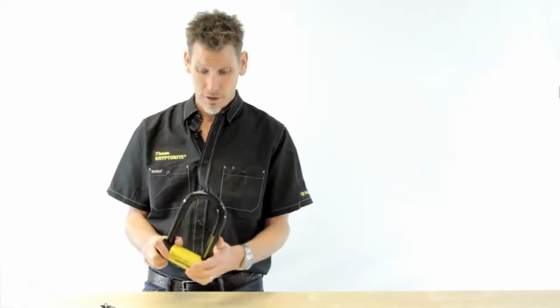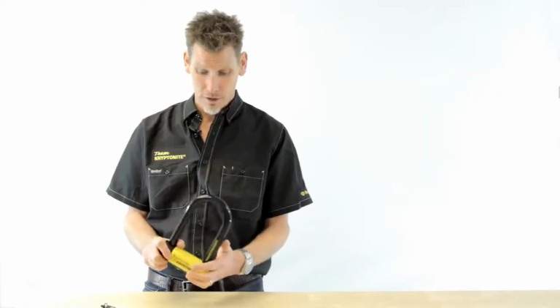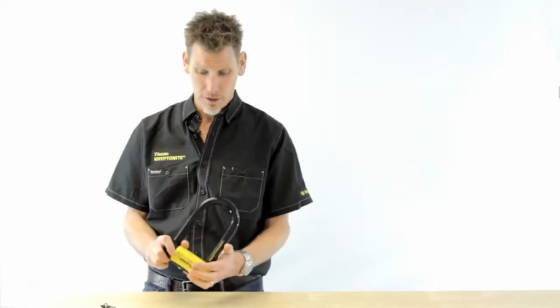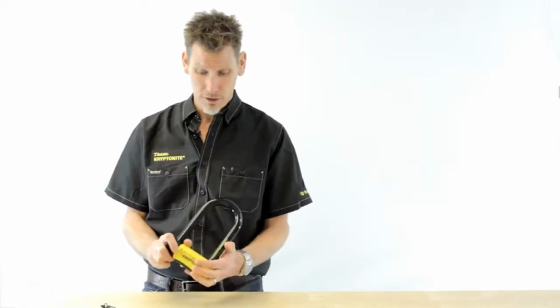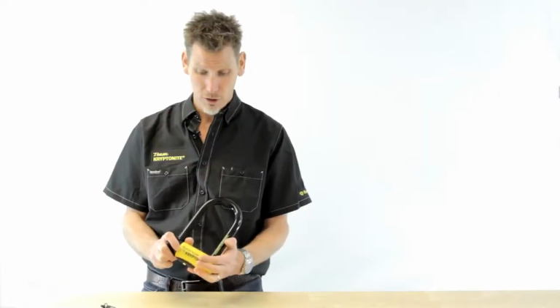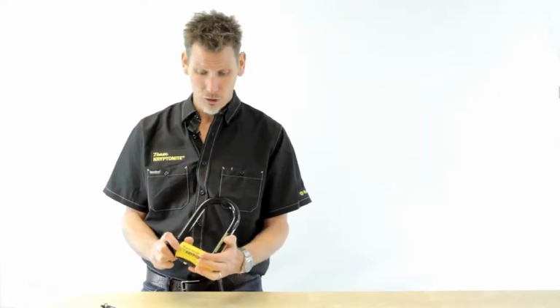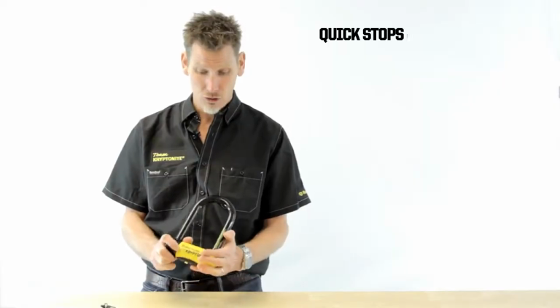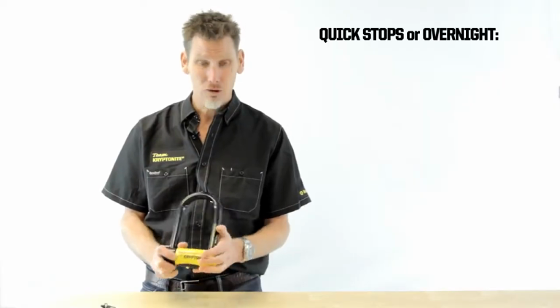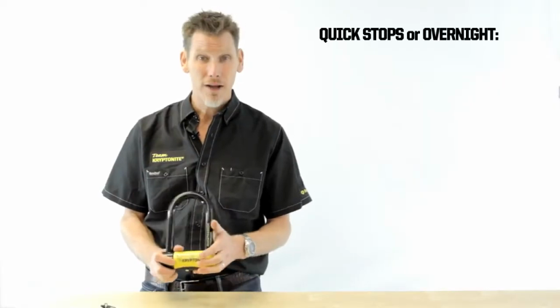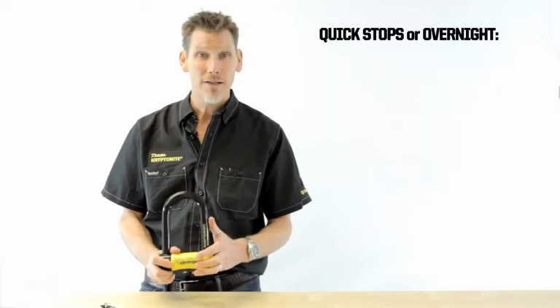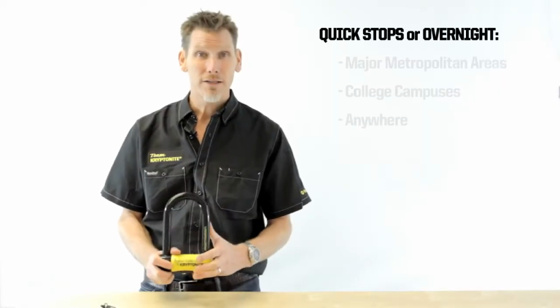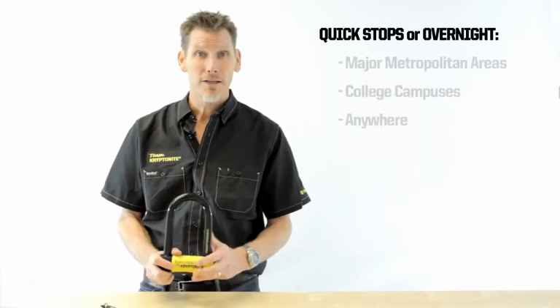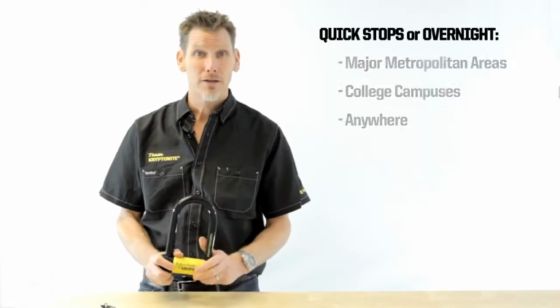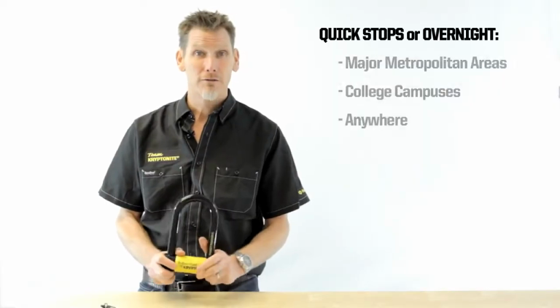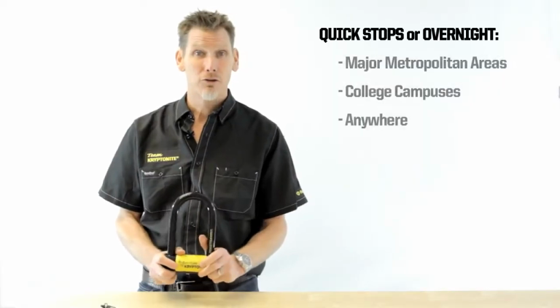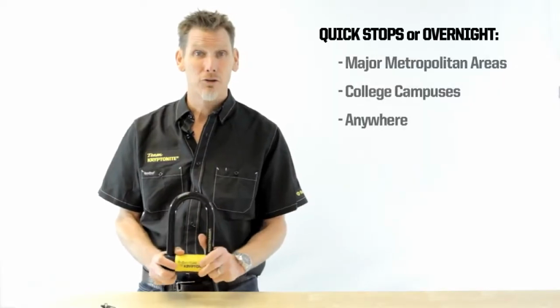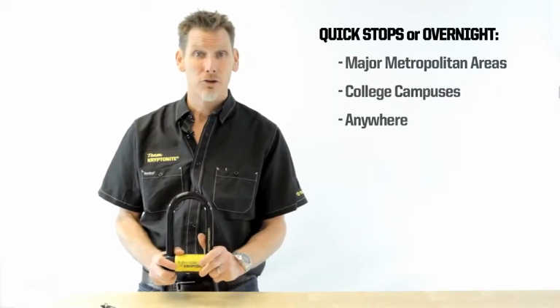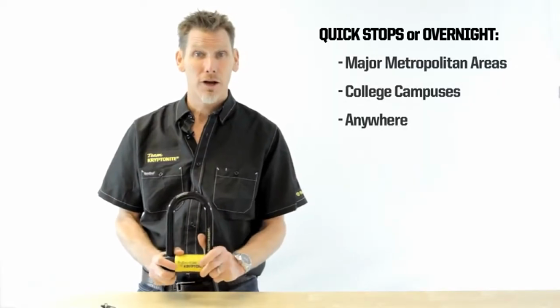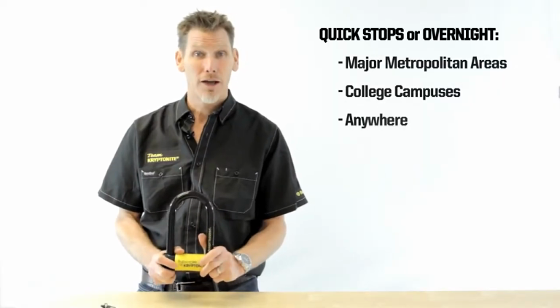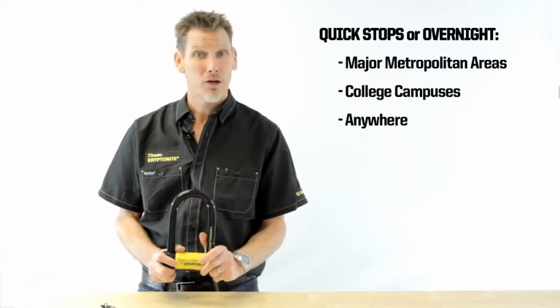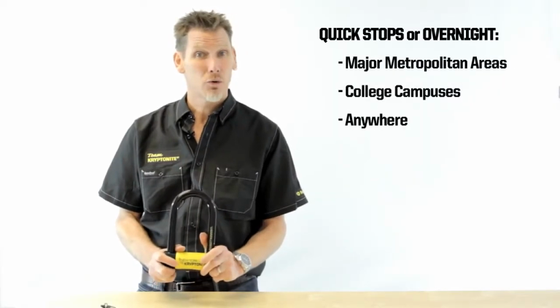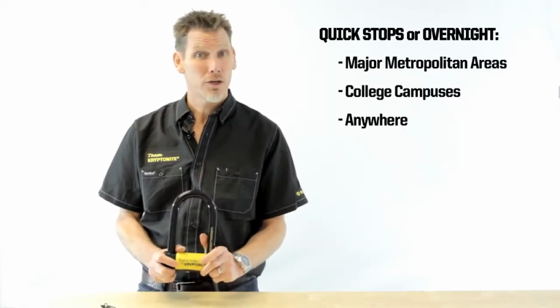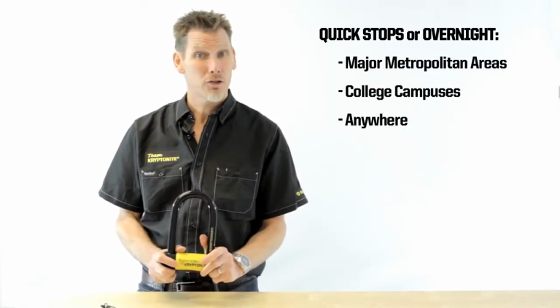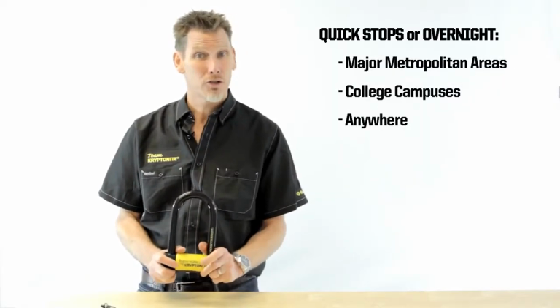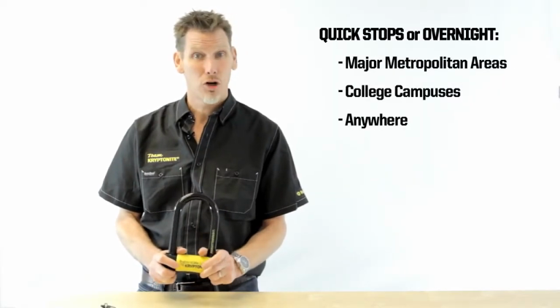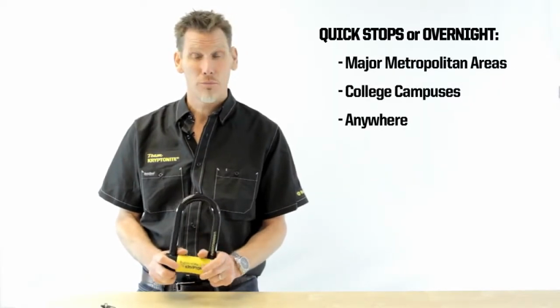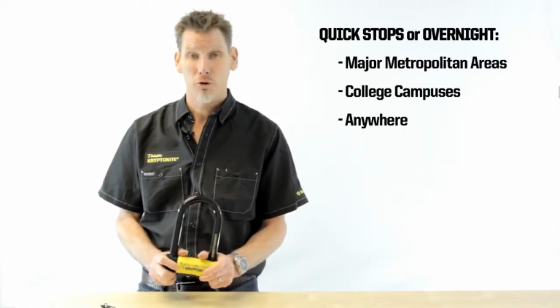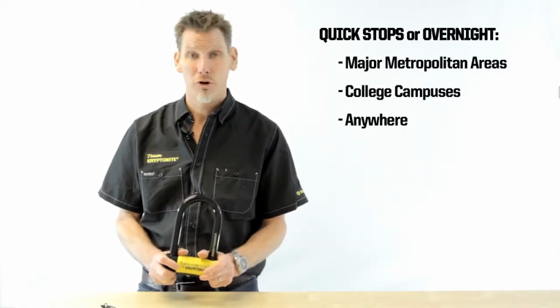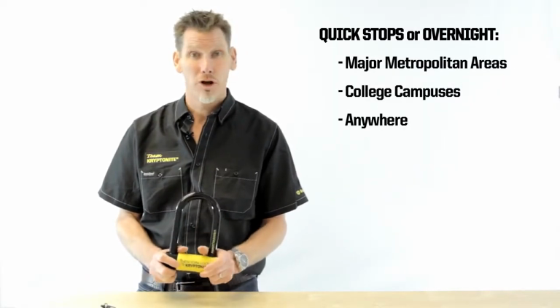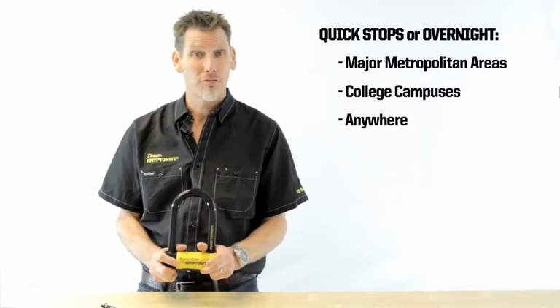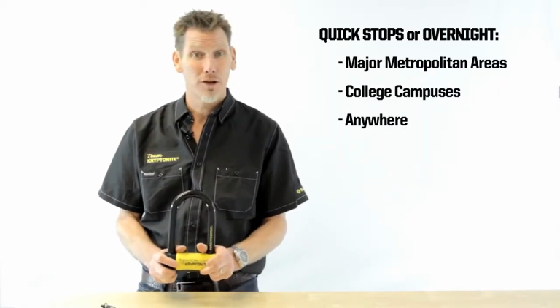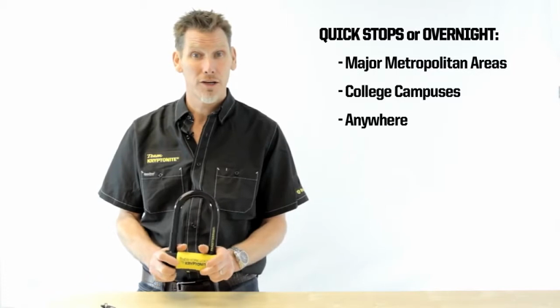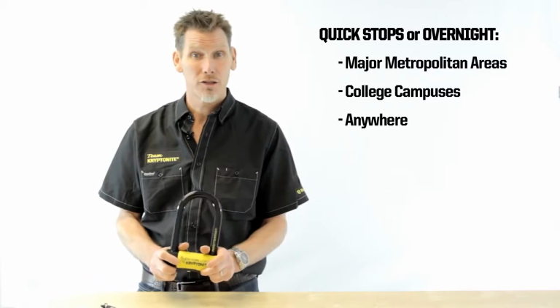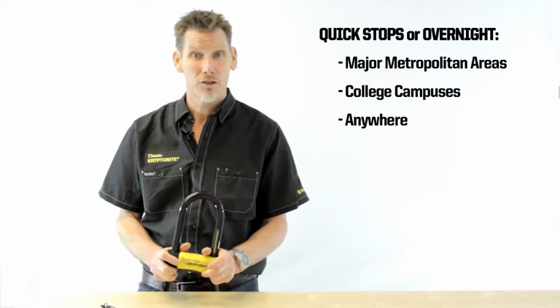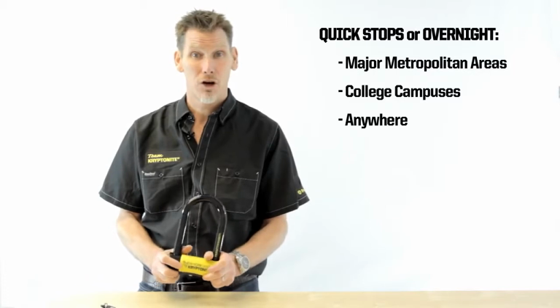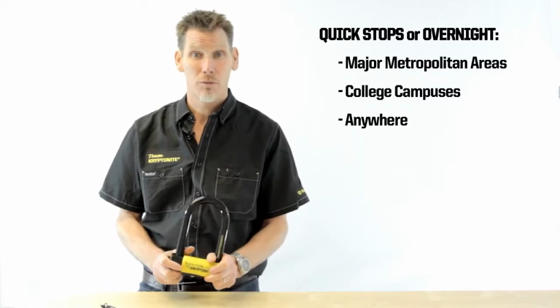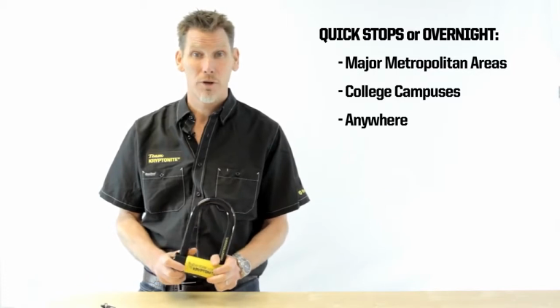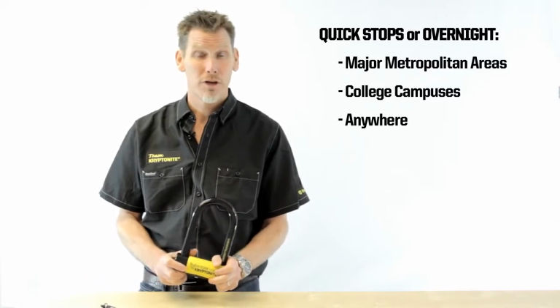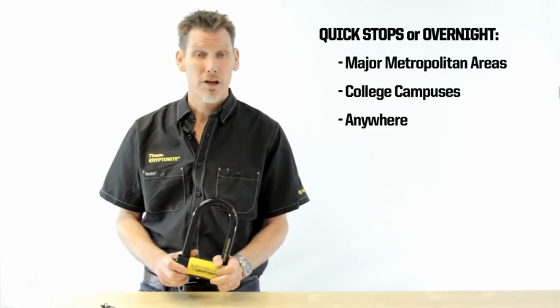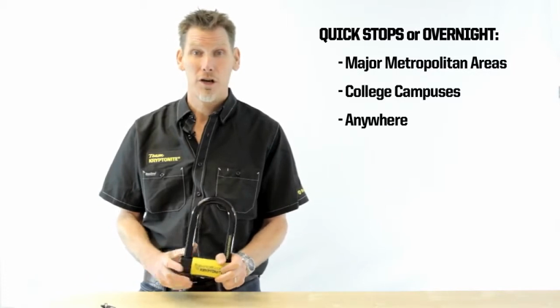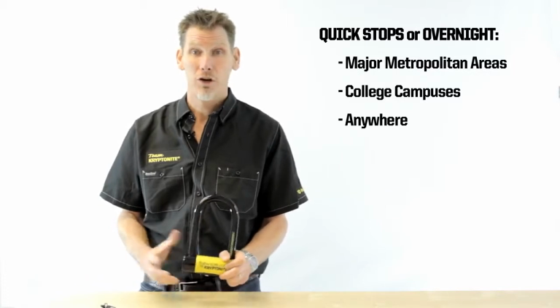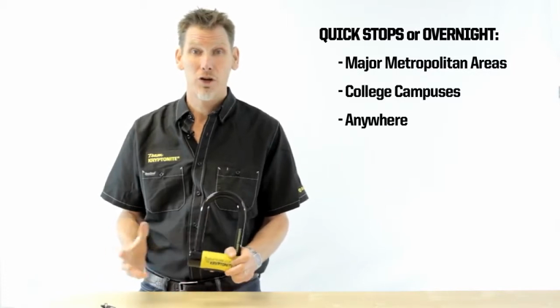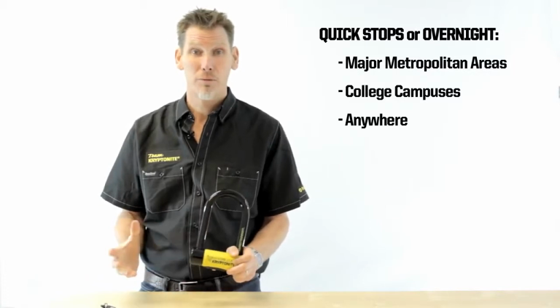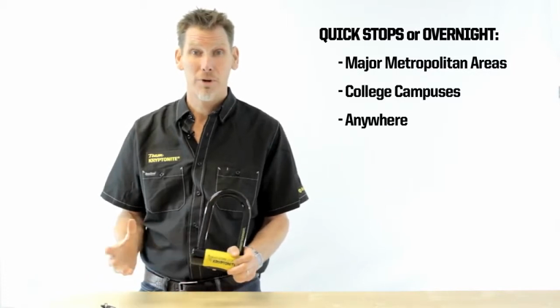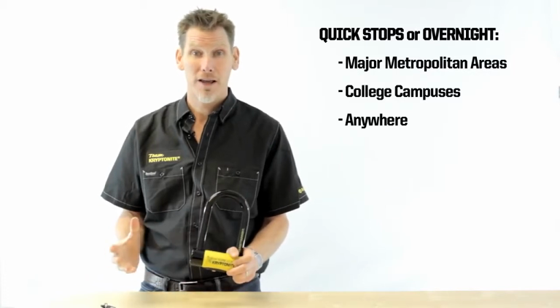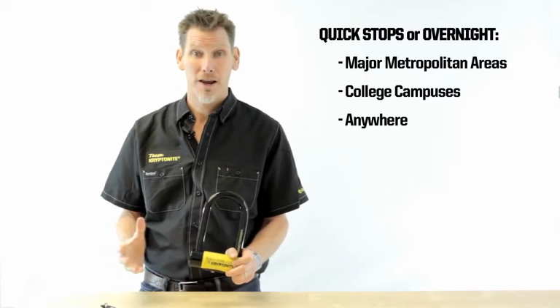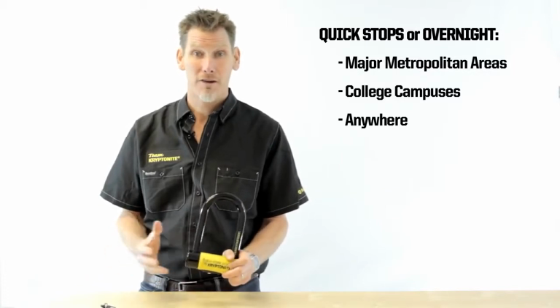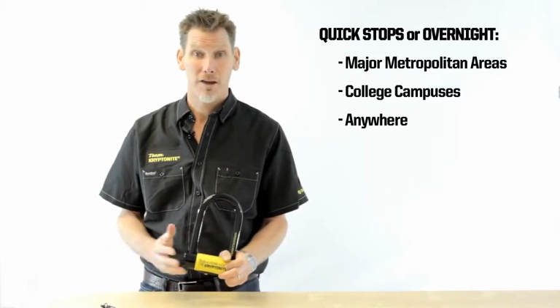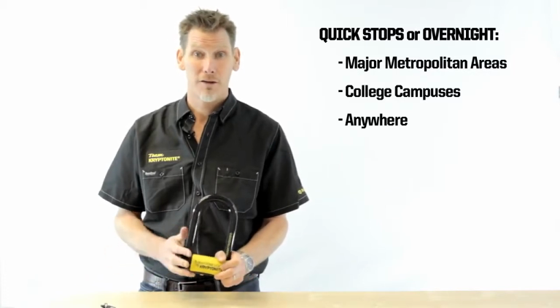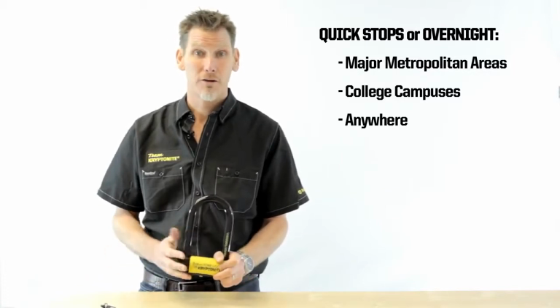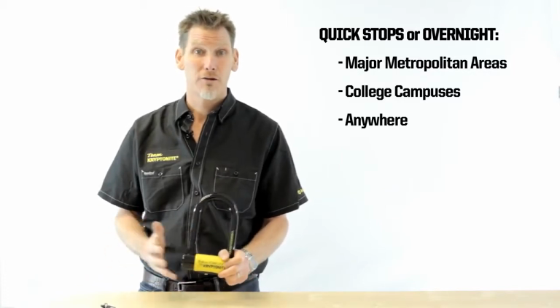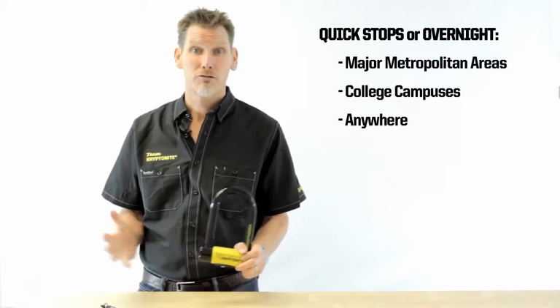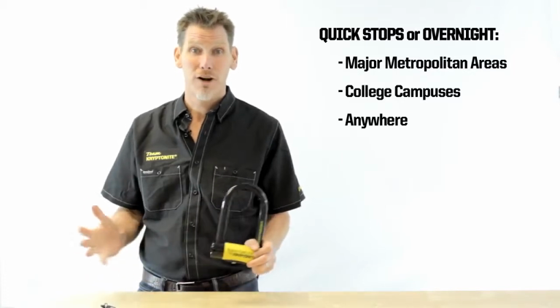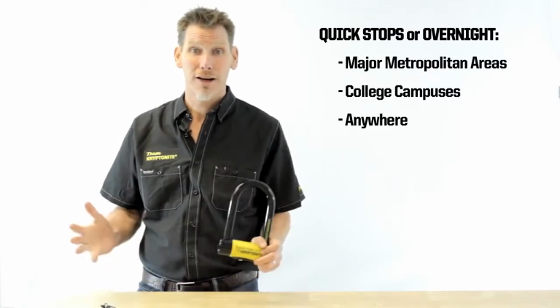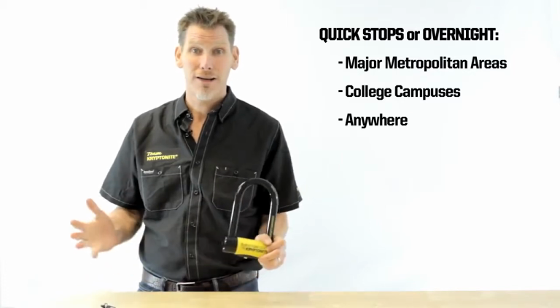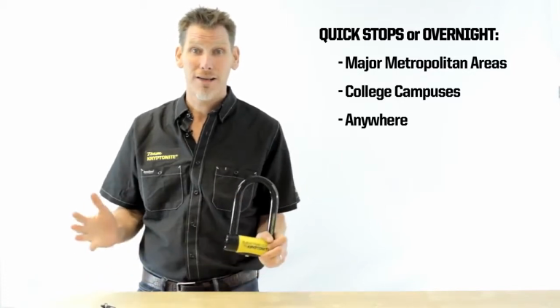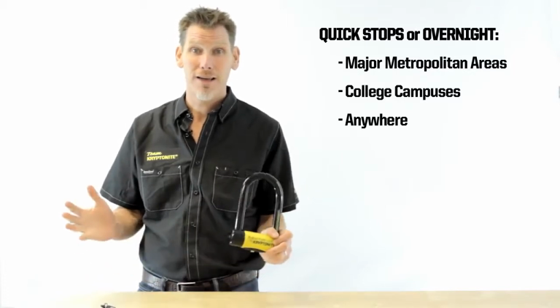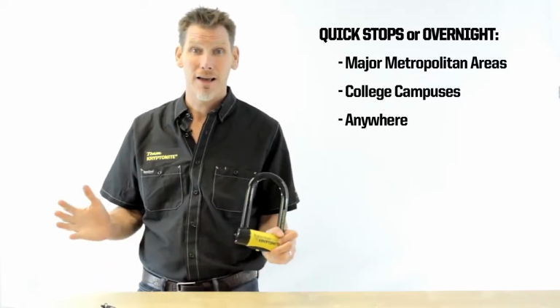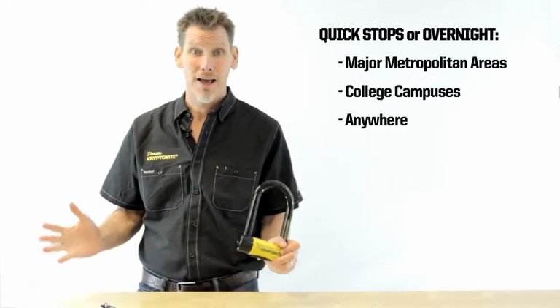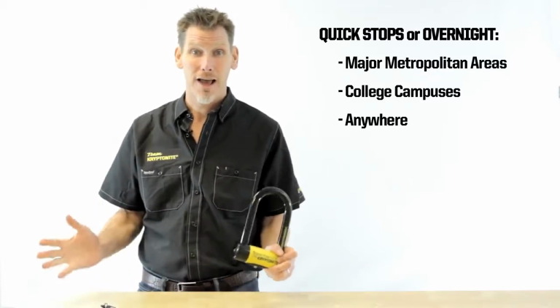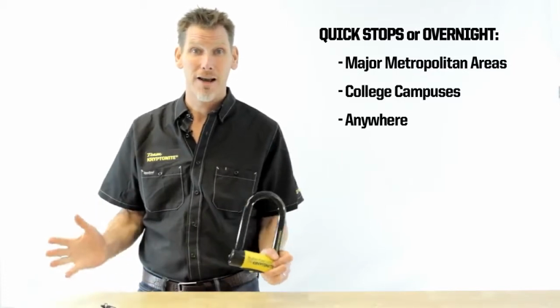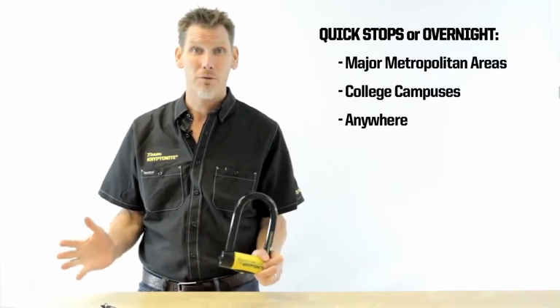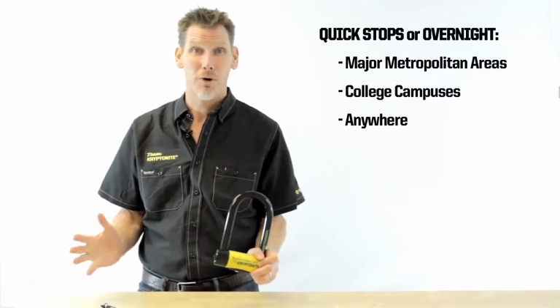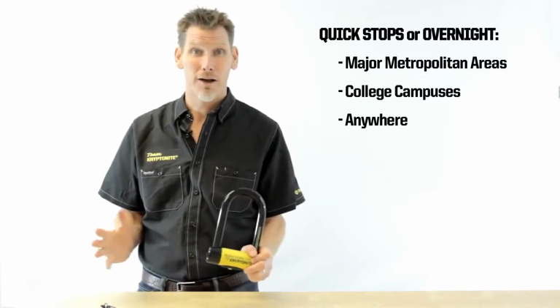This lock's great for a quick stop or an overnight stop in an urban area, frankly anywhere.